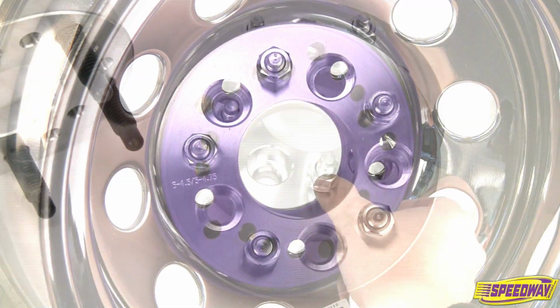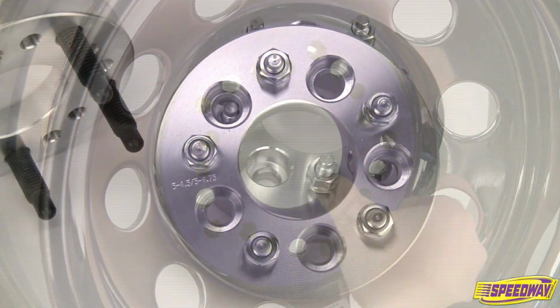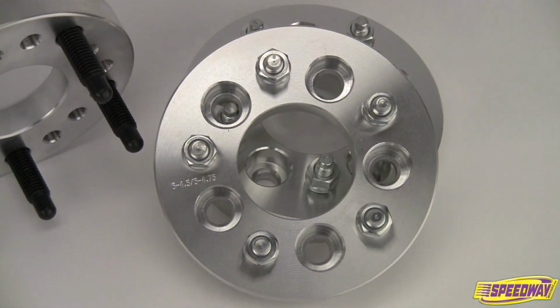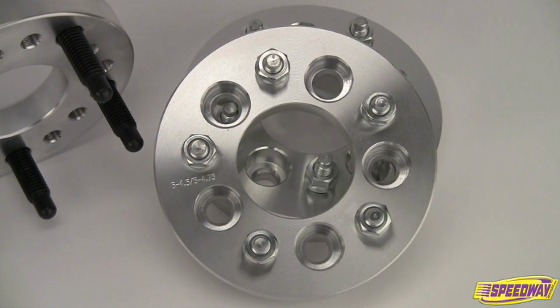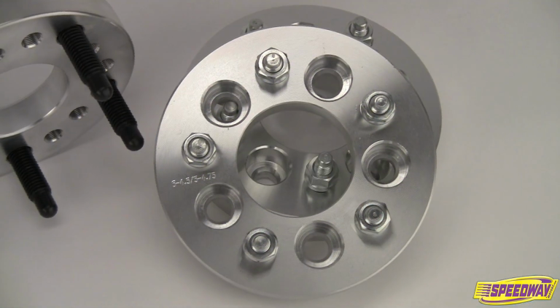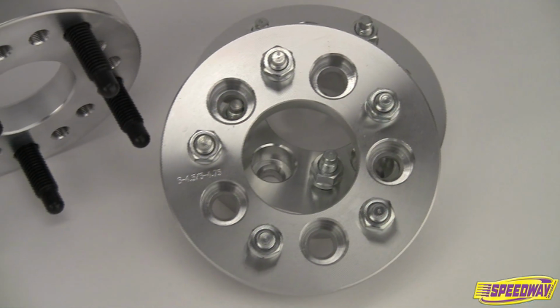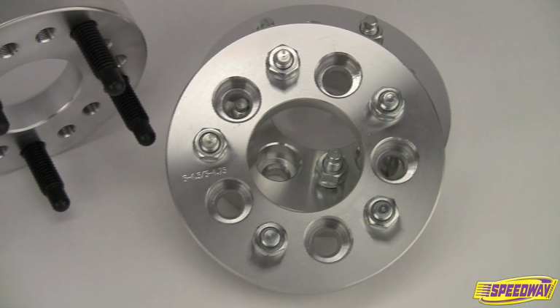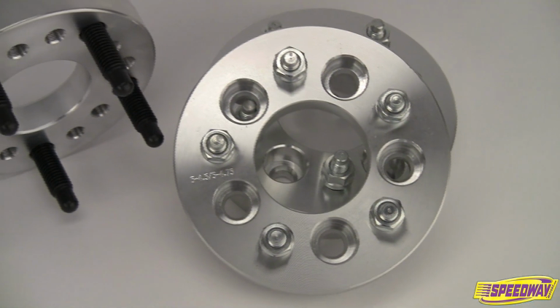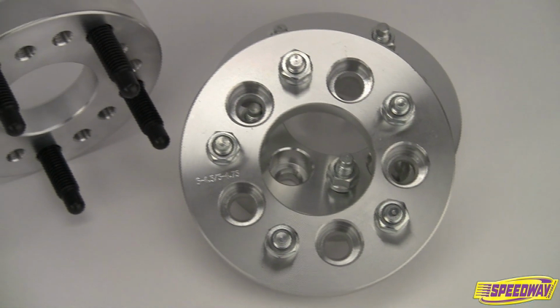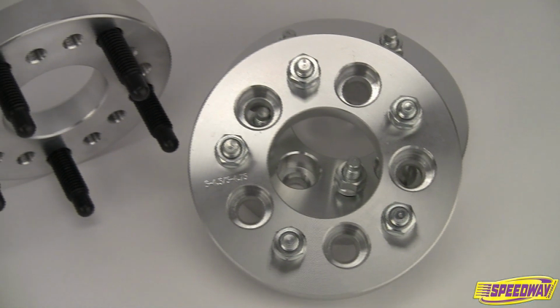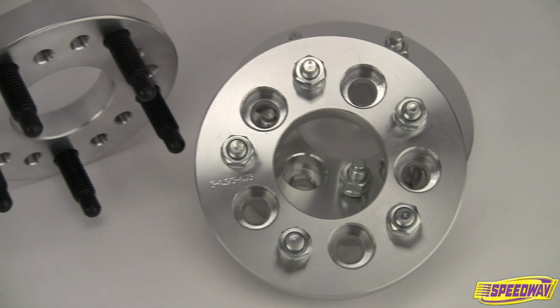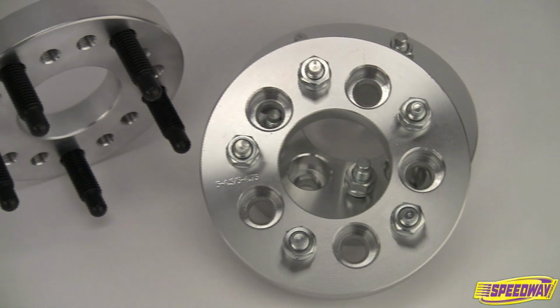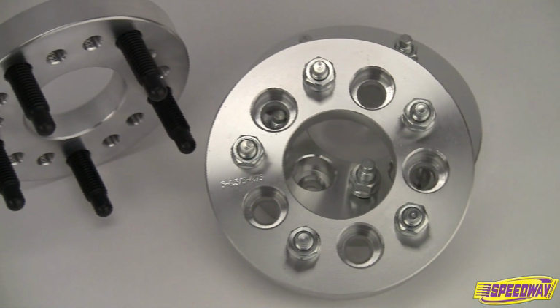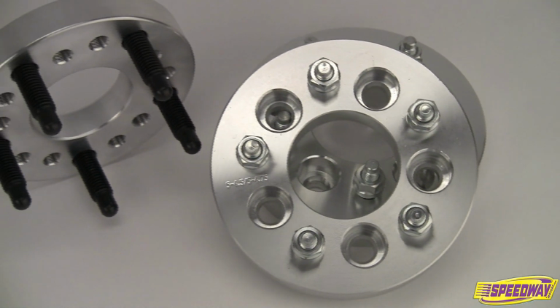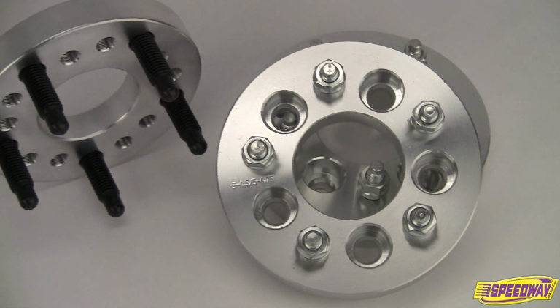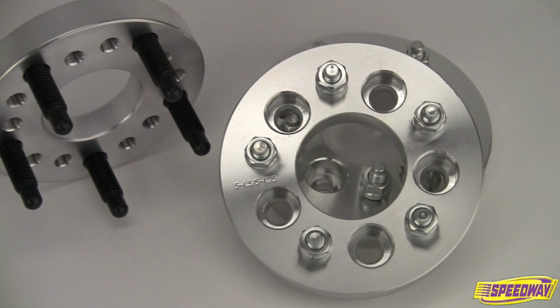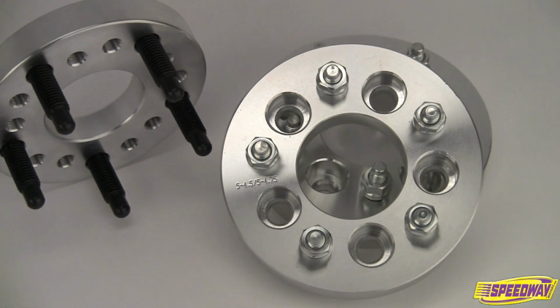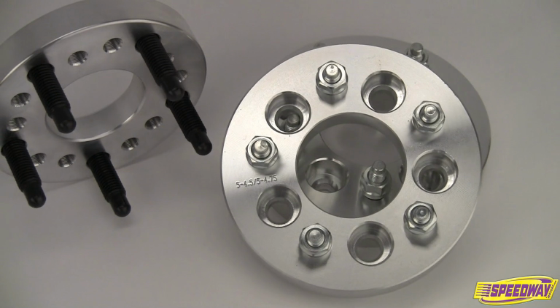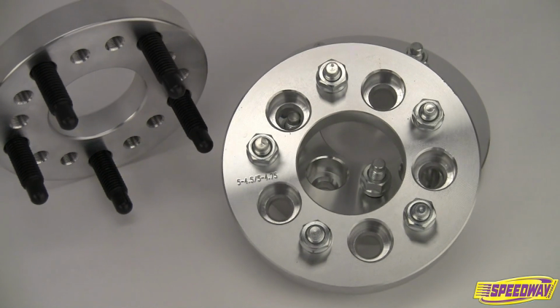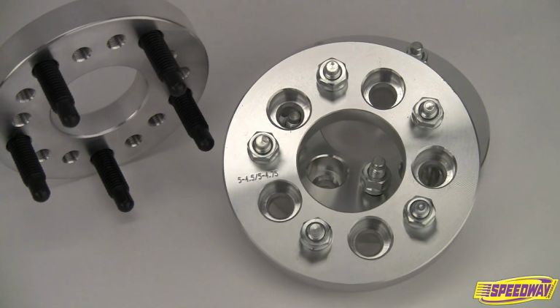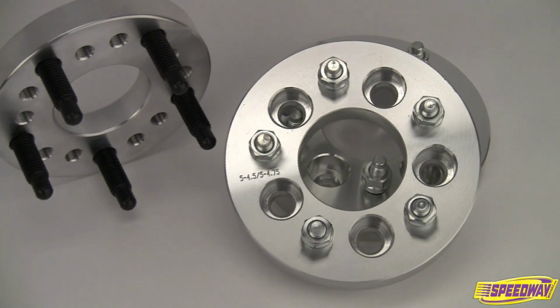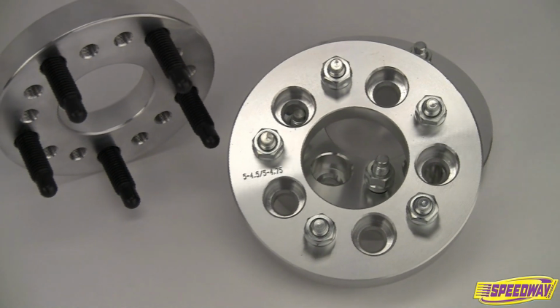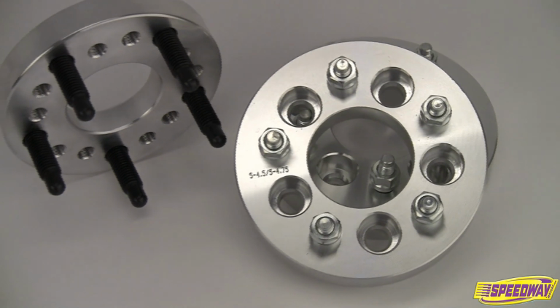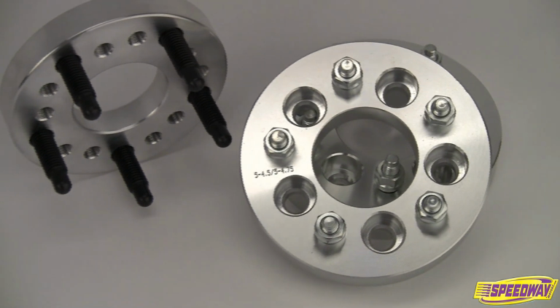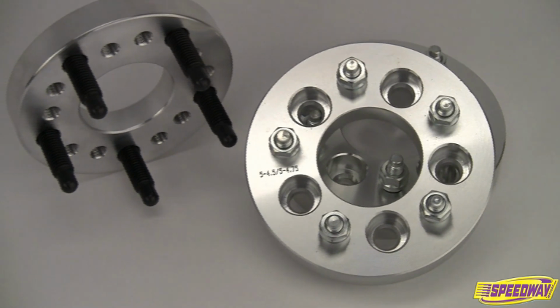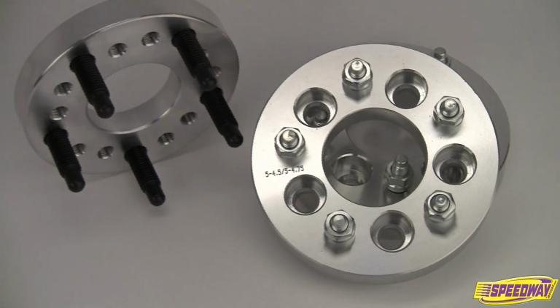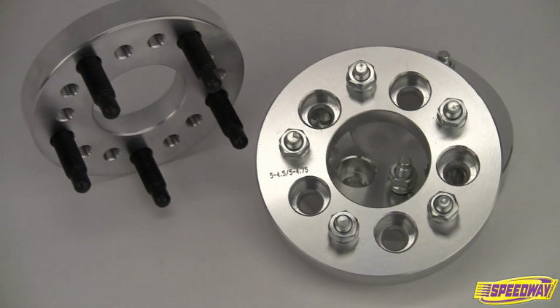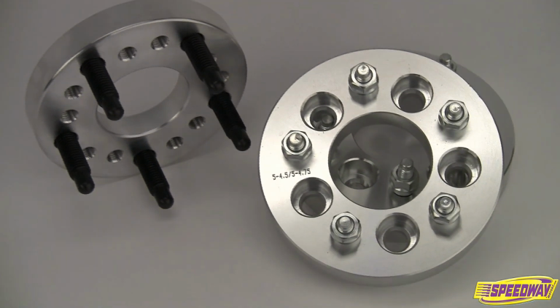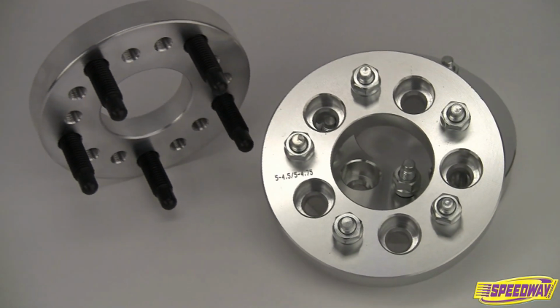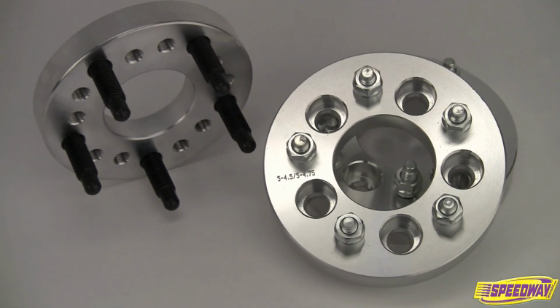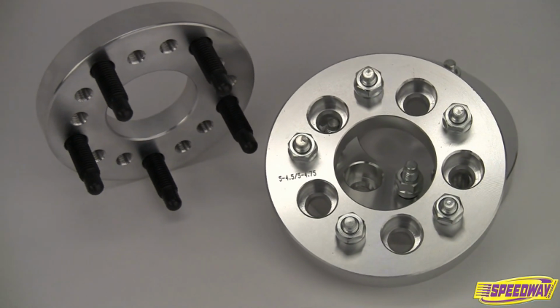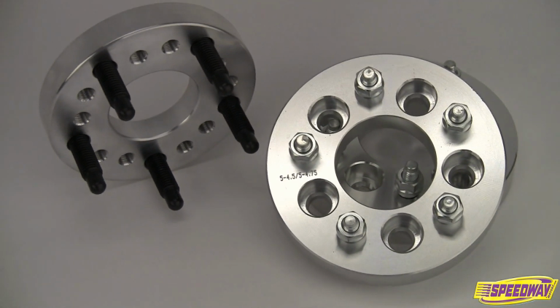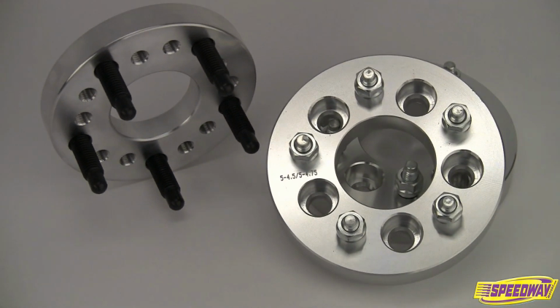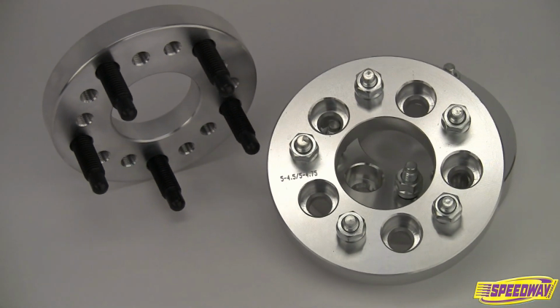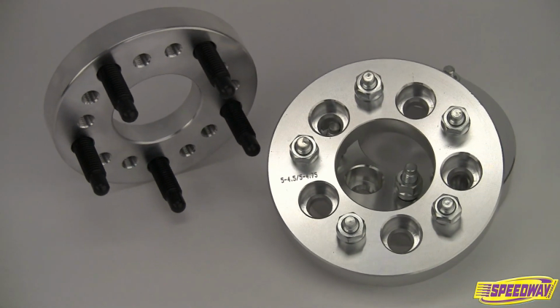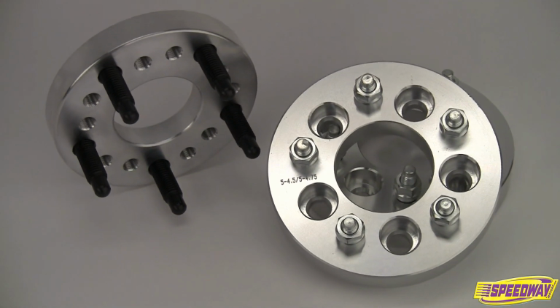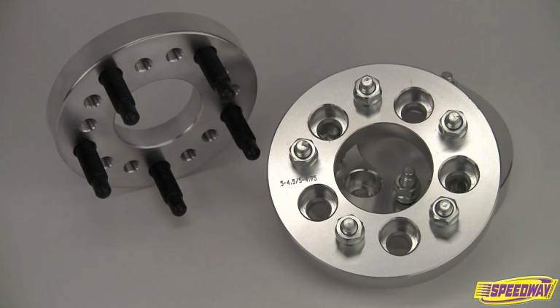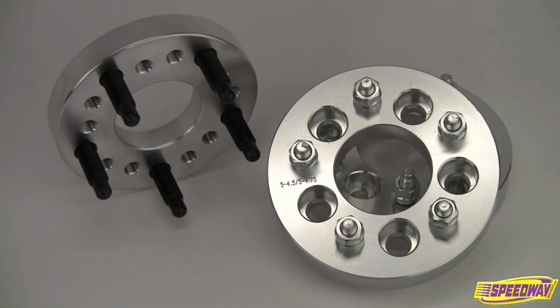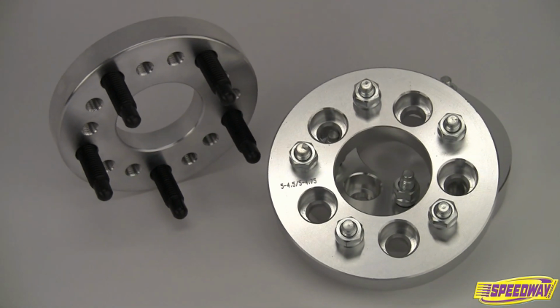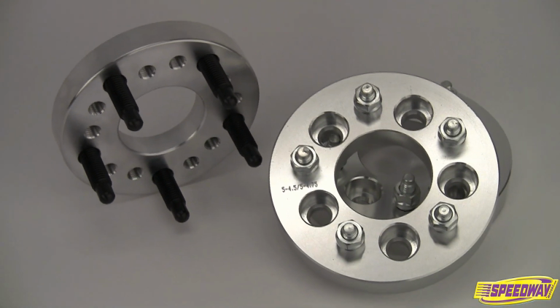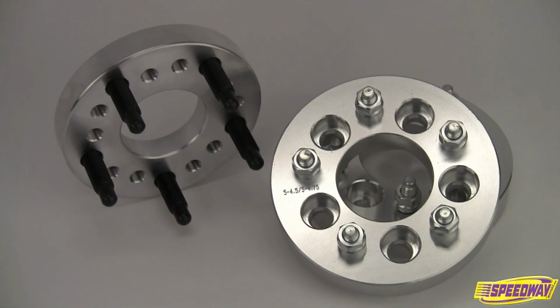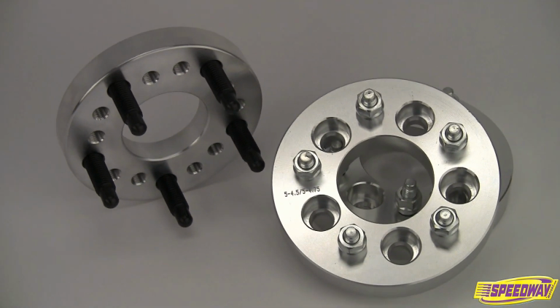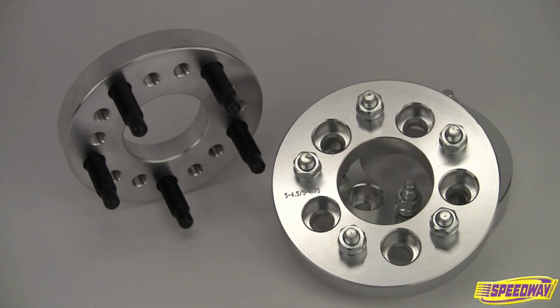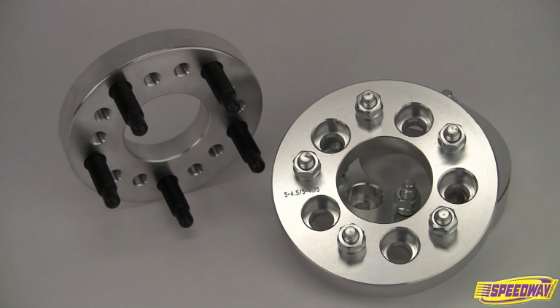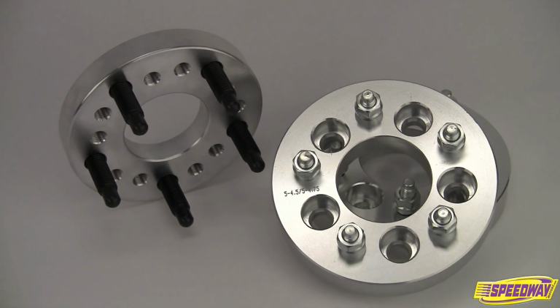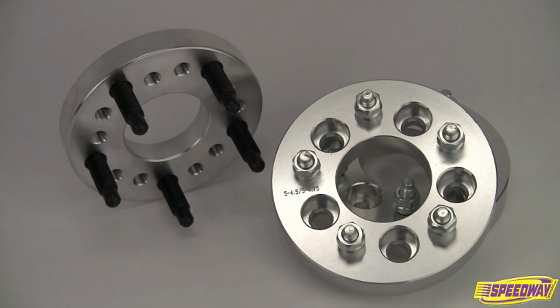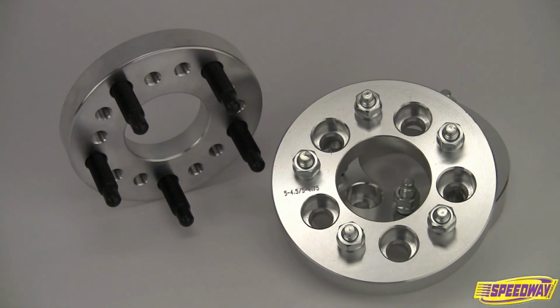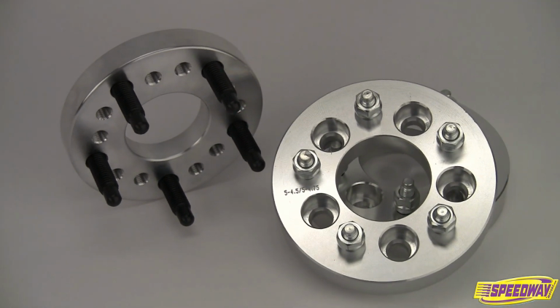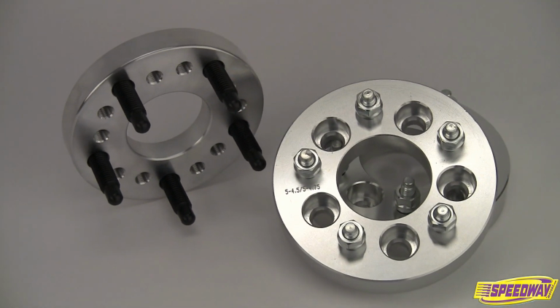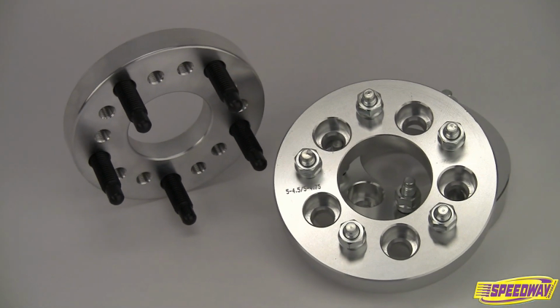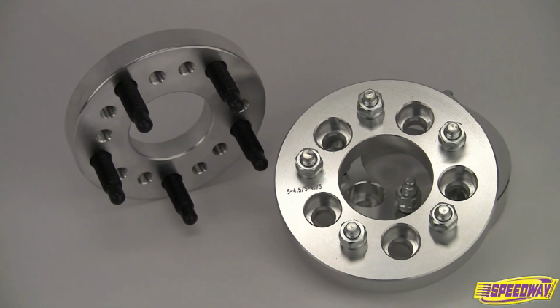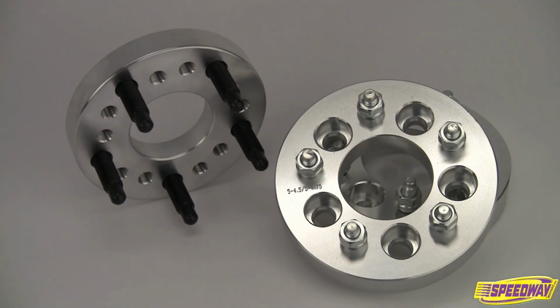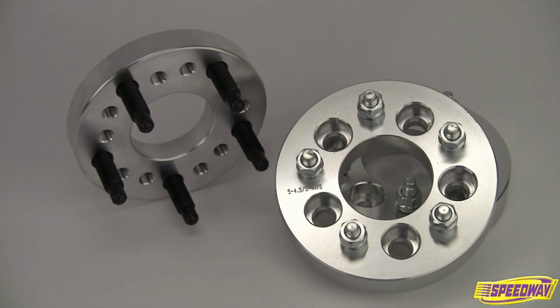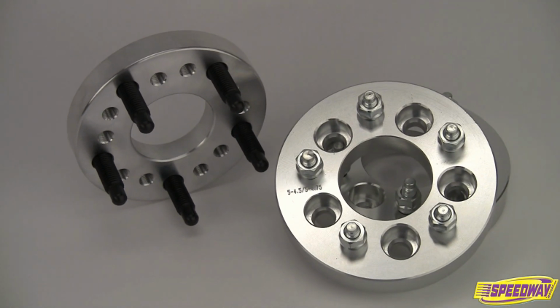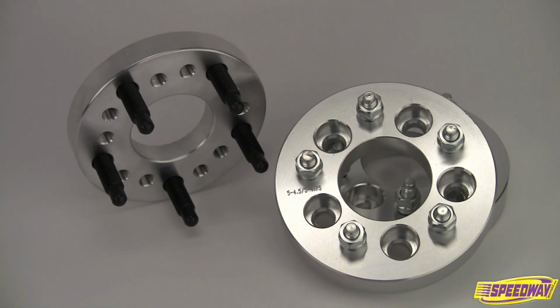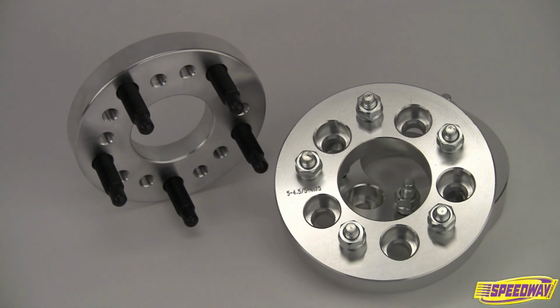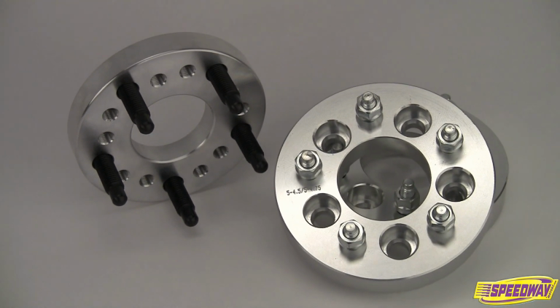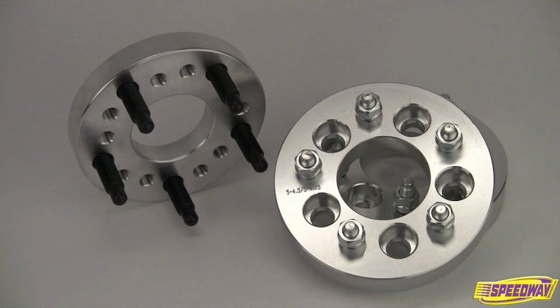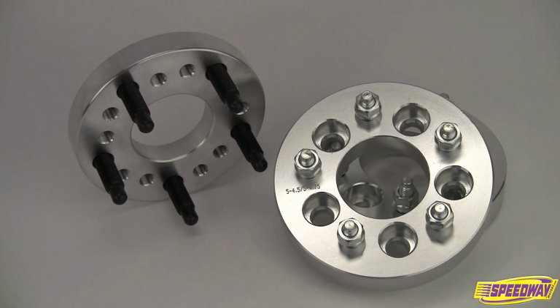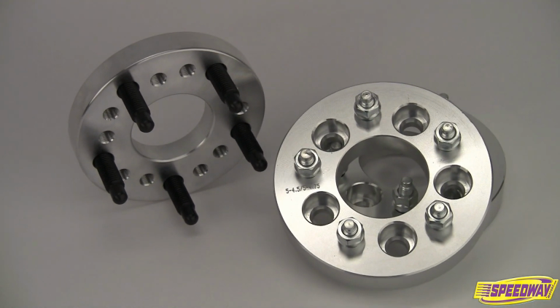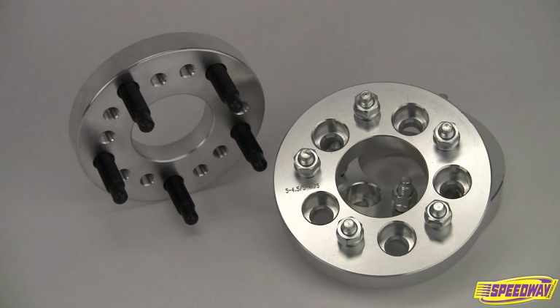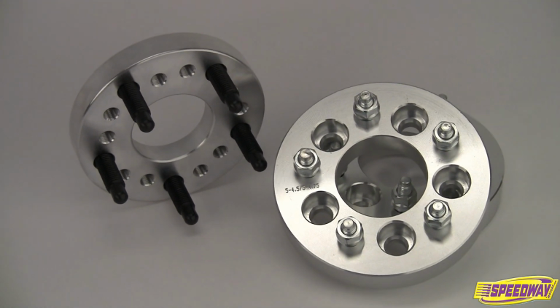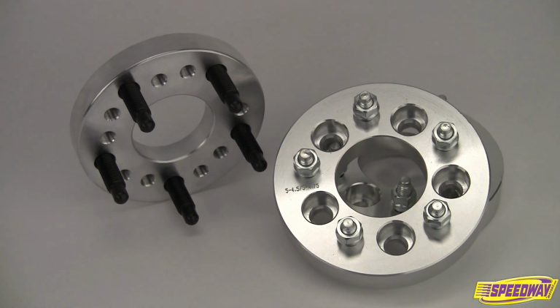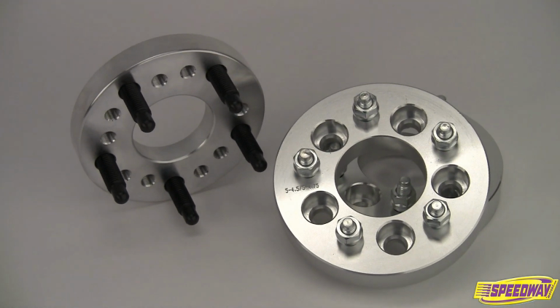We also have a variety of high-quality wheel adapters that allow you to use wheels that have one bolt pattern with brakes and axles that have another.